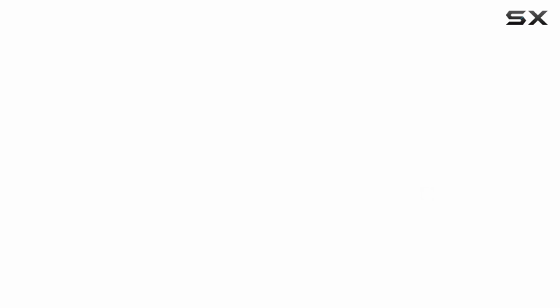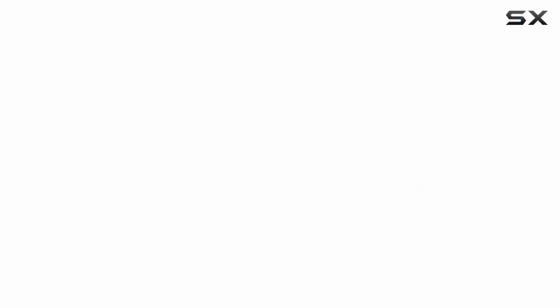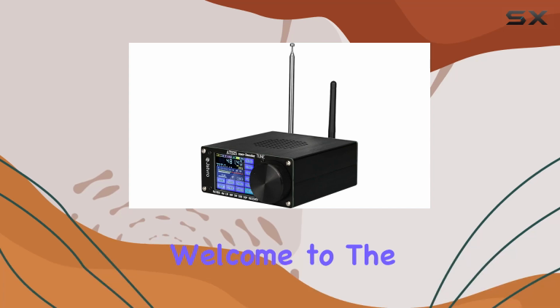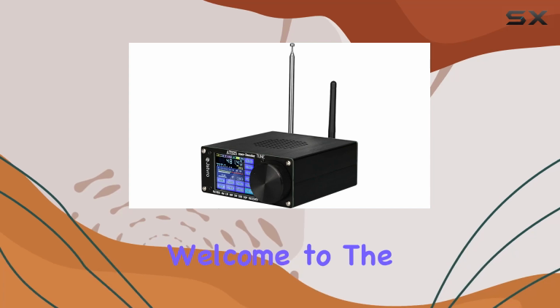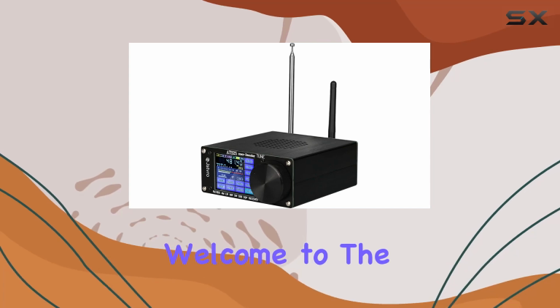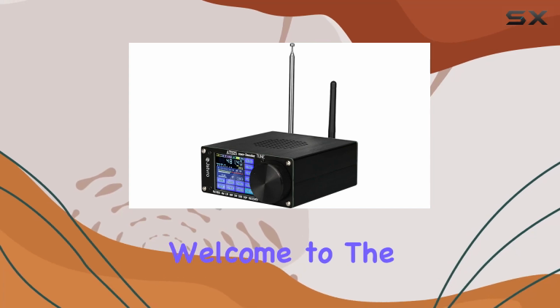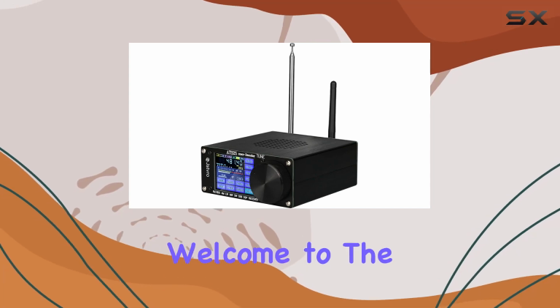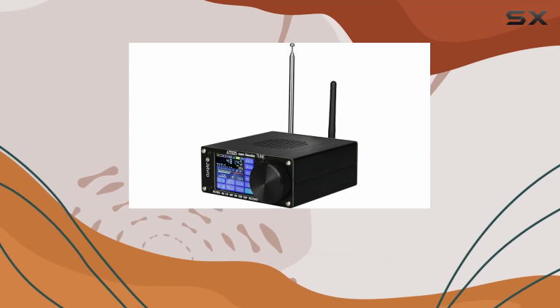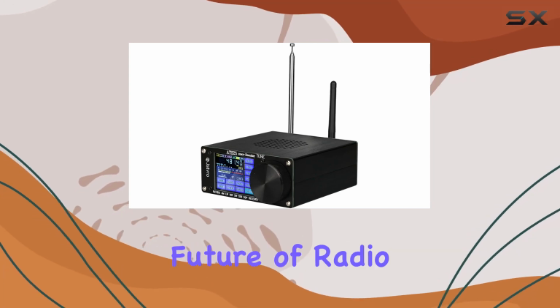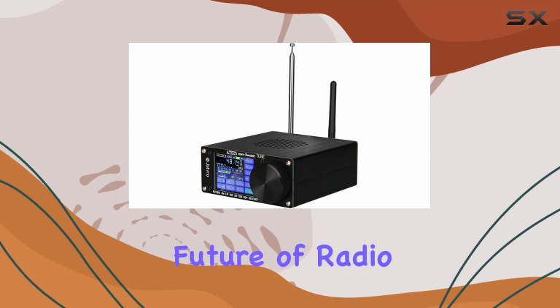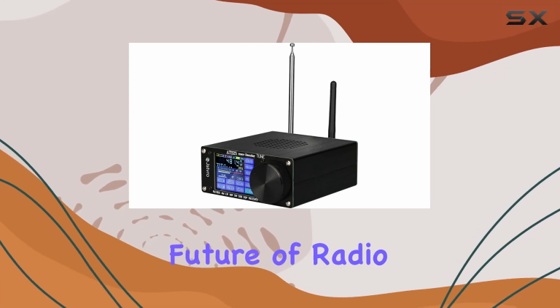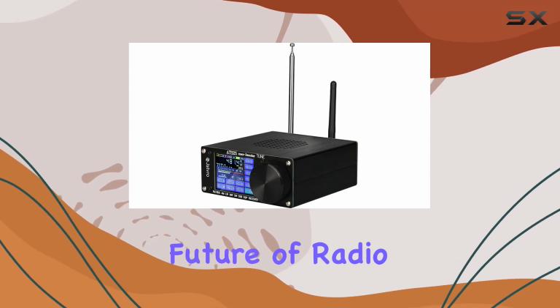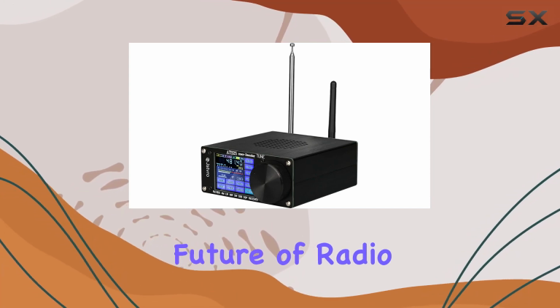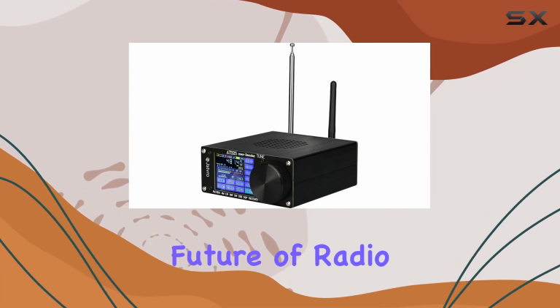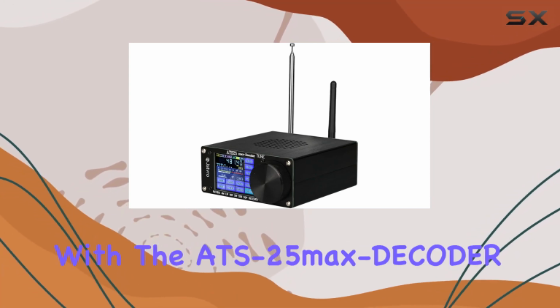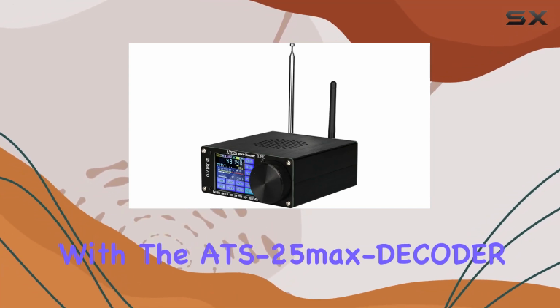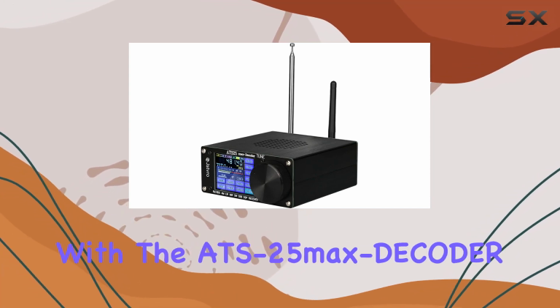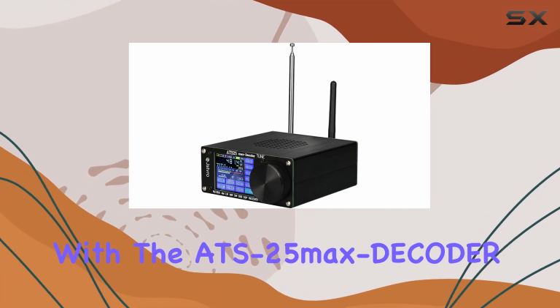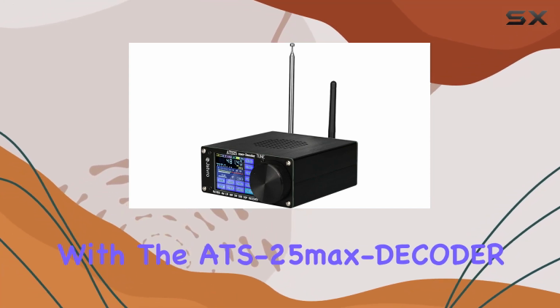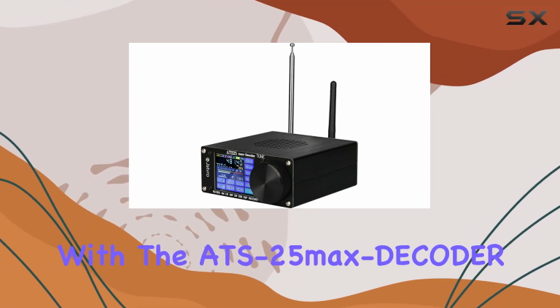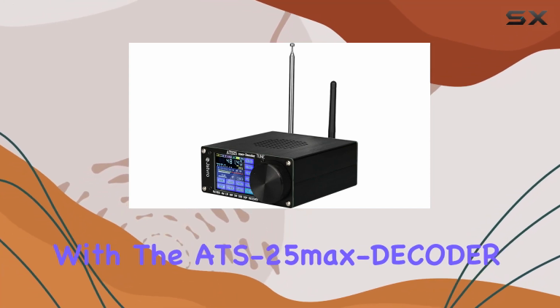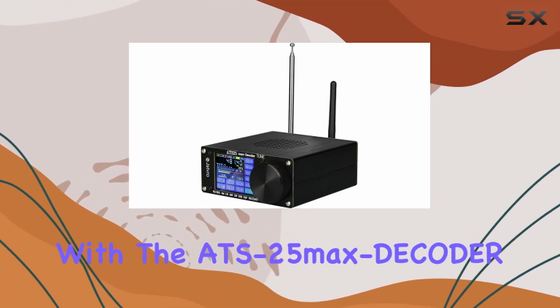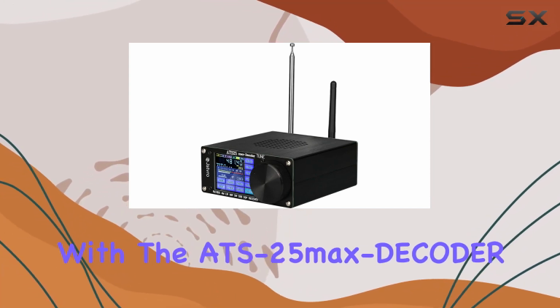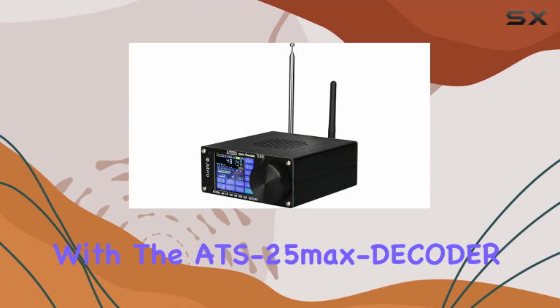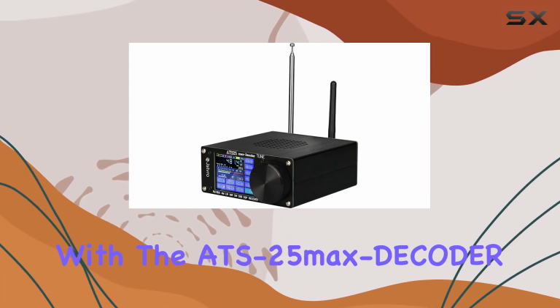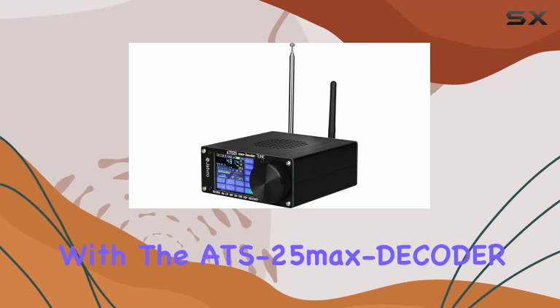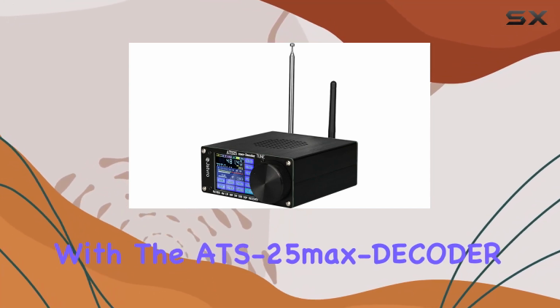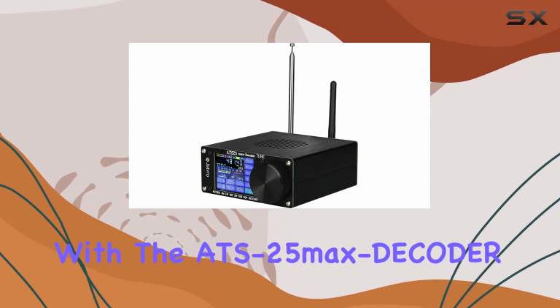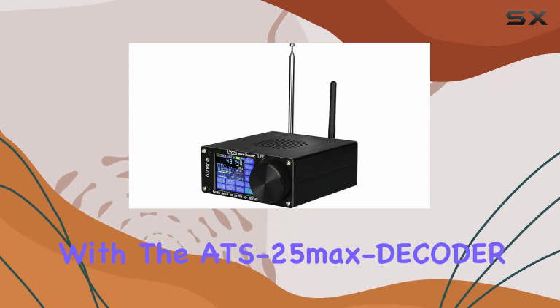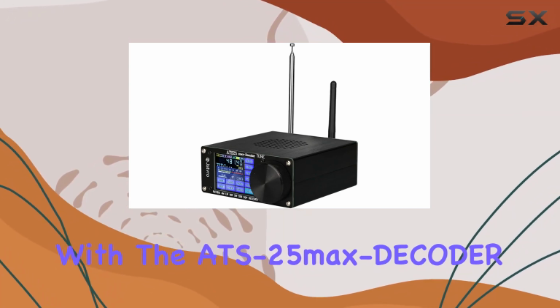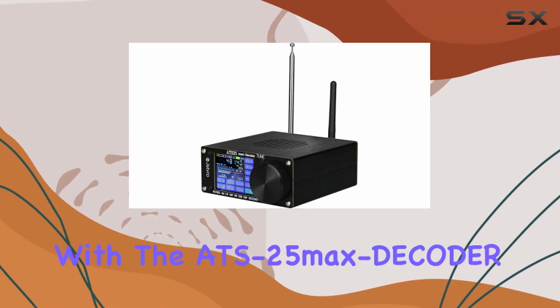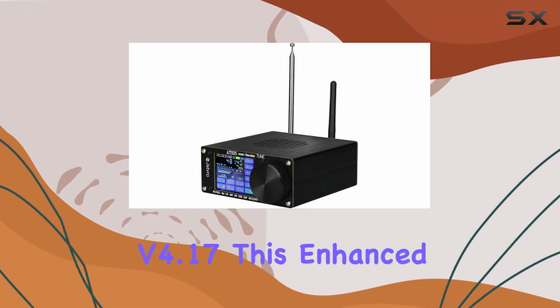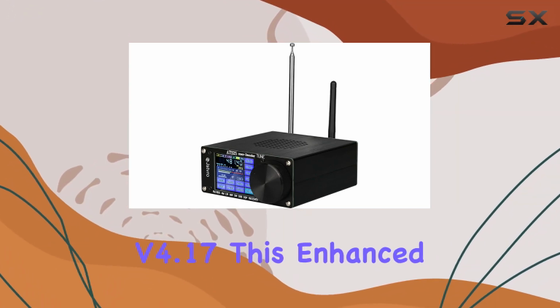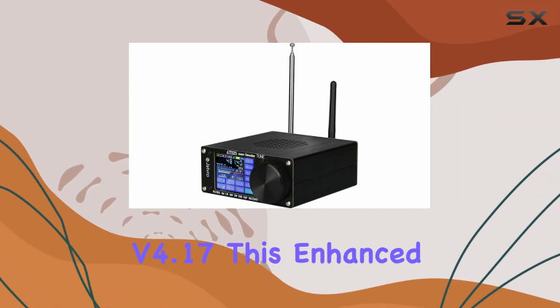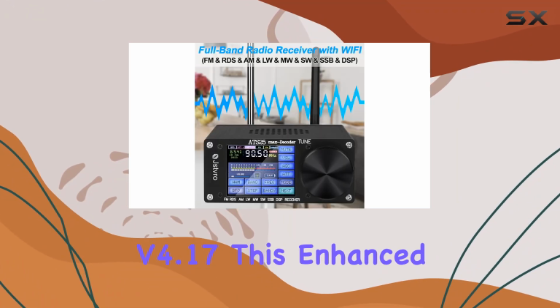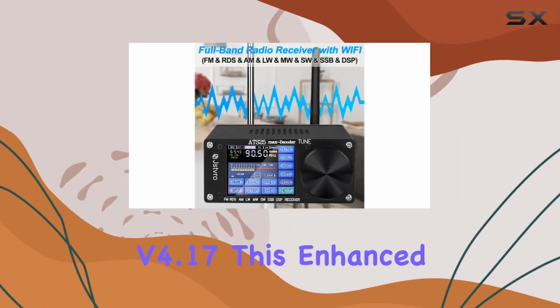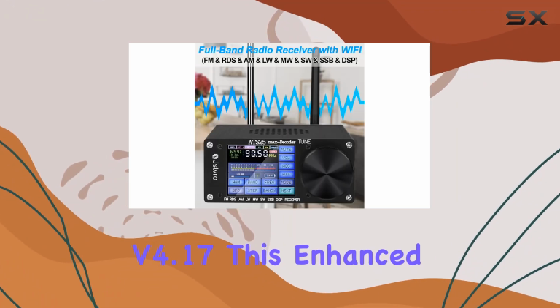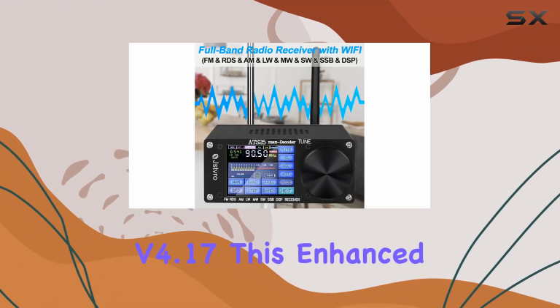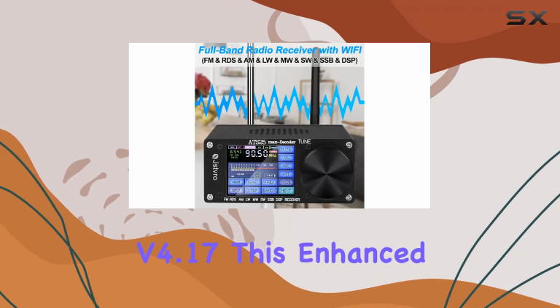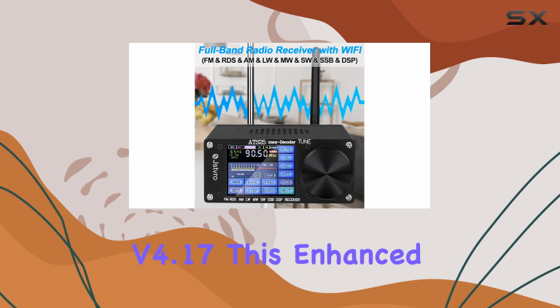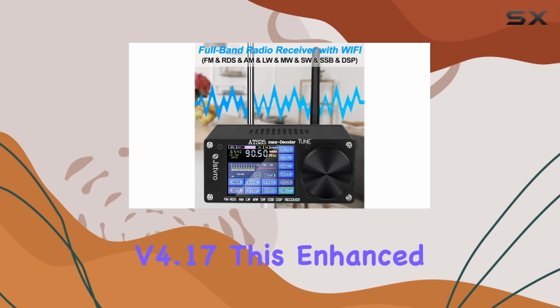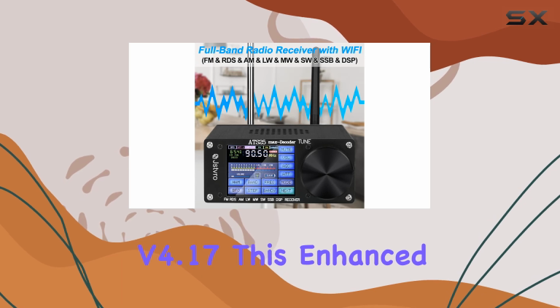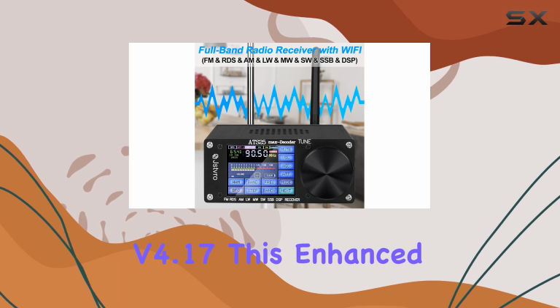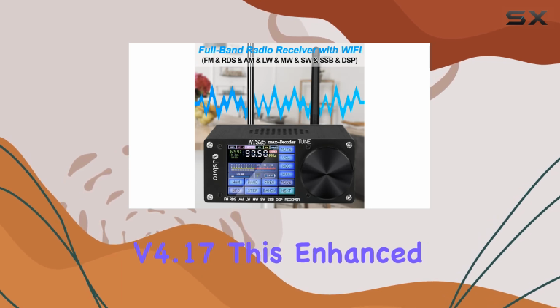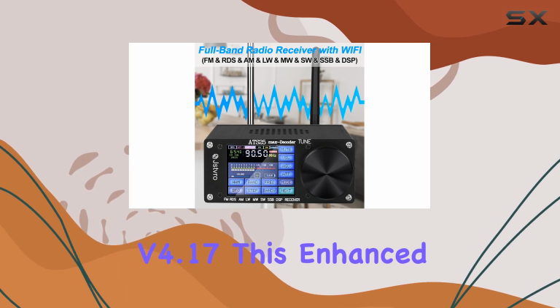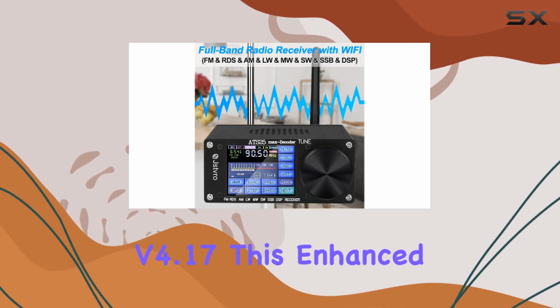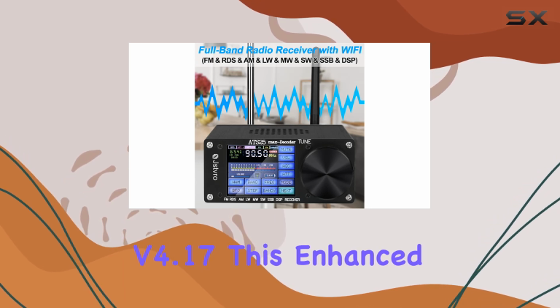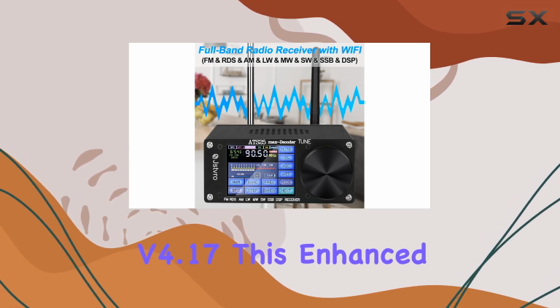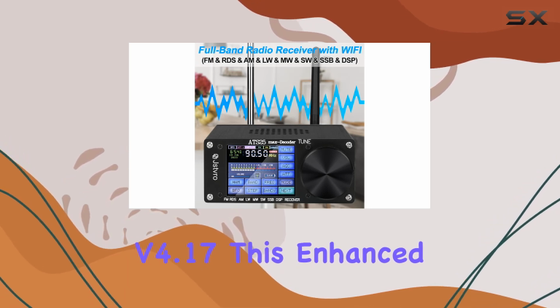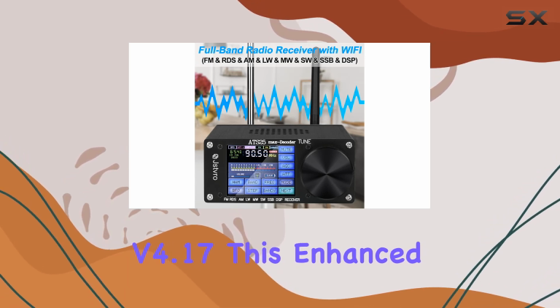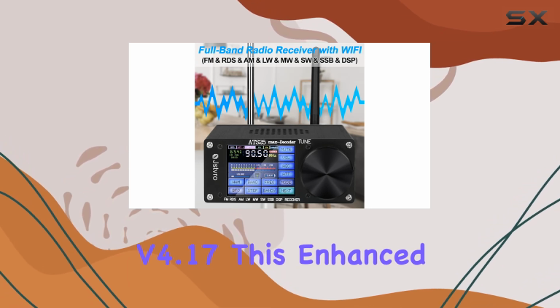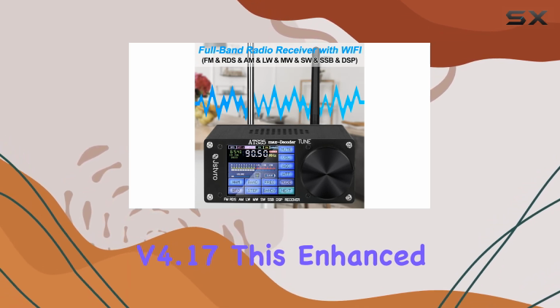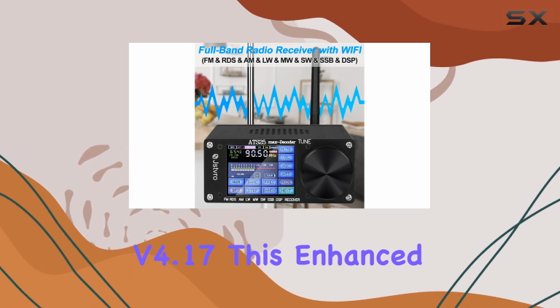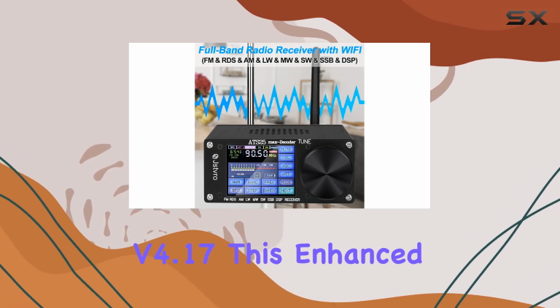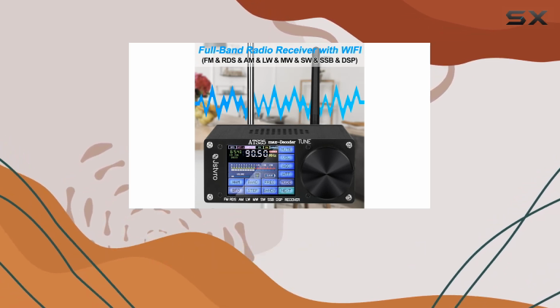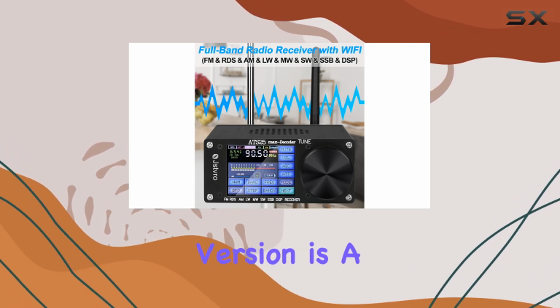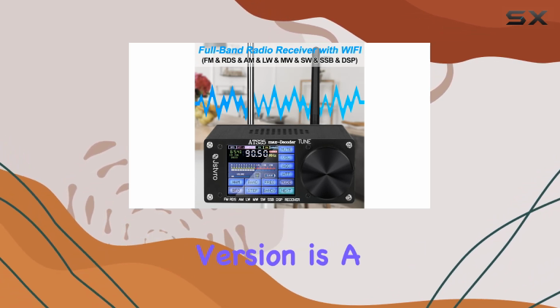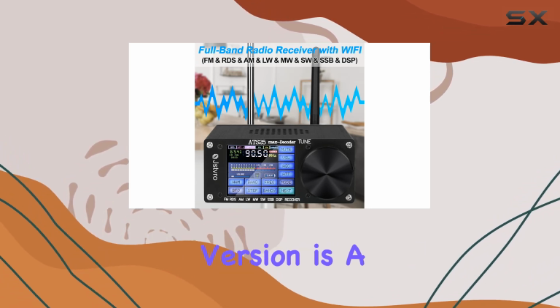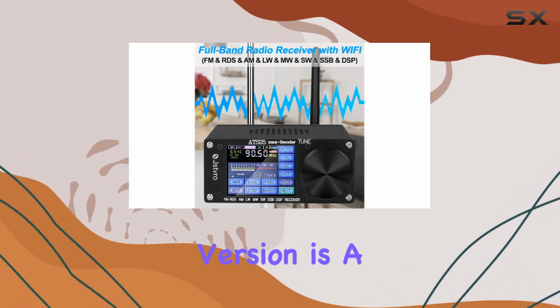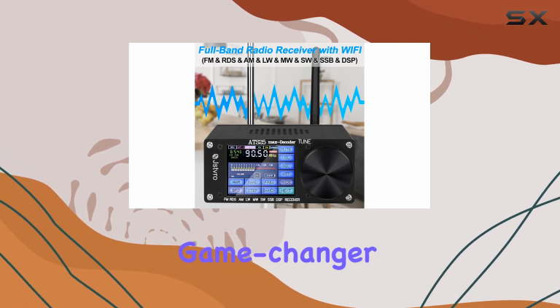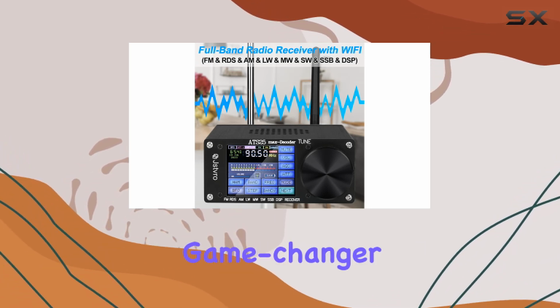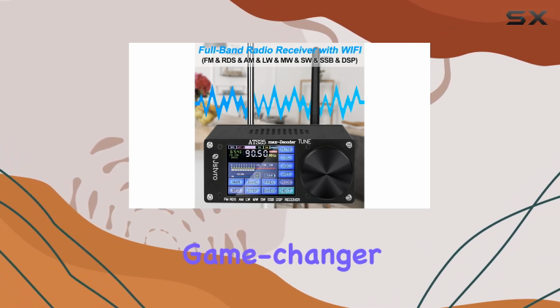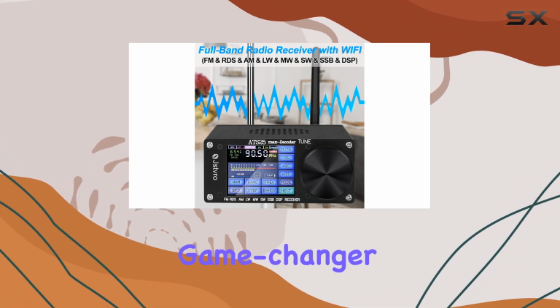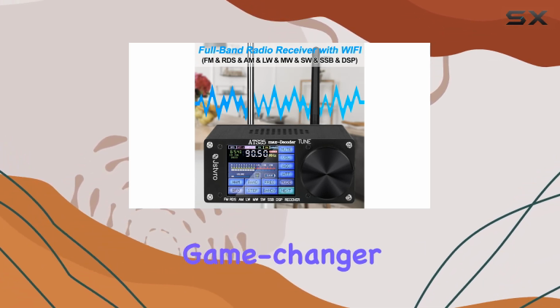Welcome to the future of radio with the ATS-25 Max Decoder version 4.17. This enhanced version is a game-changer.